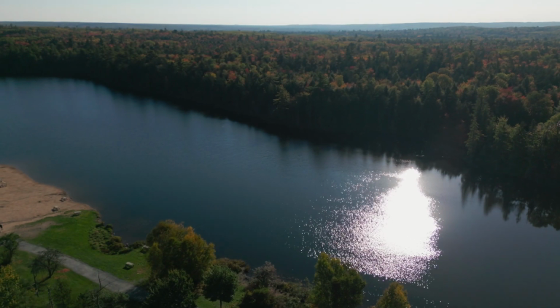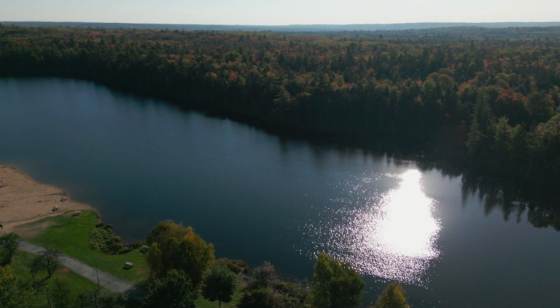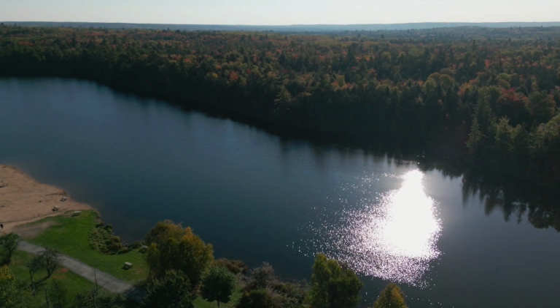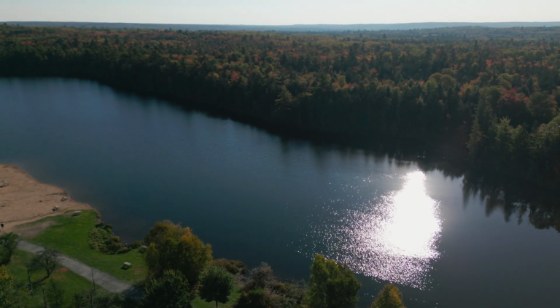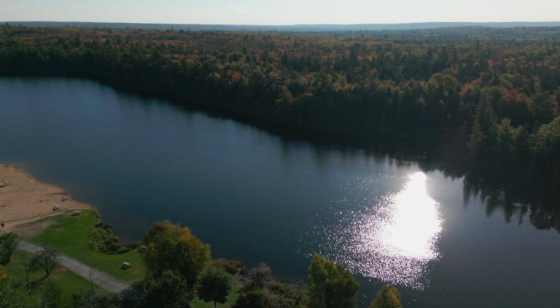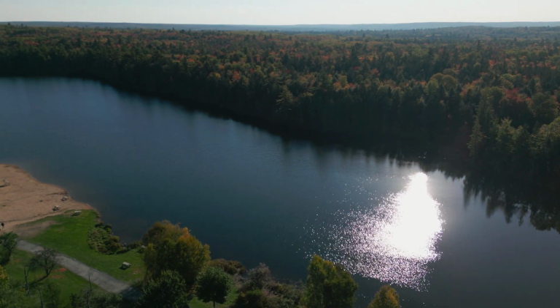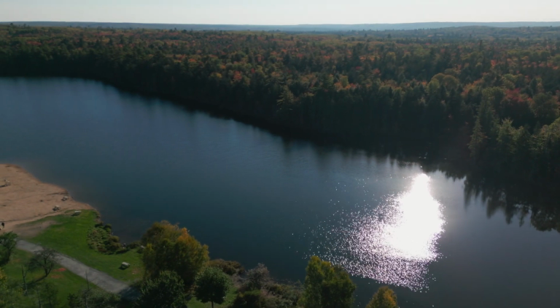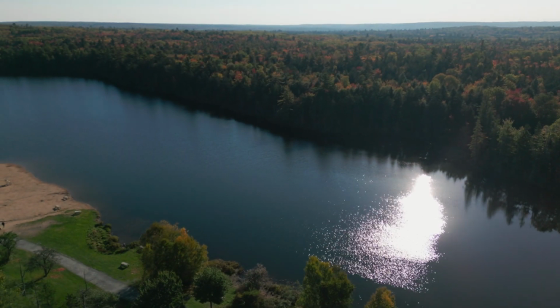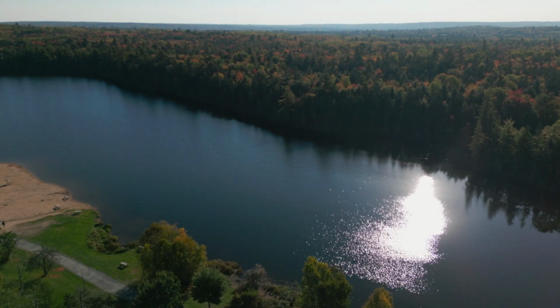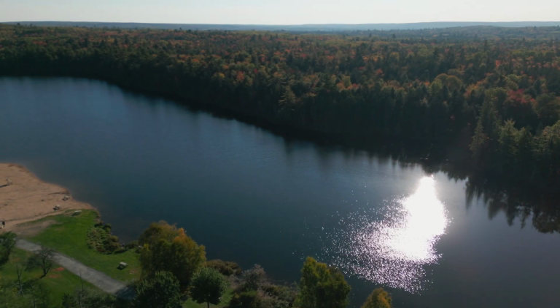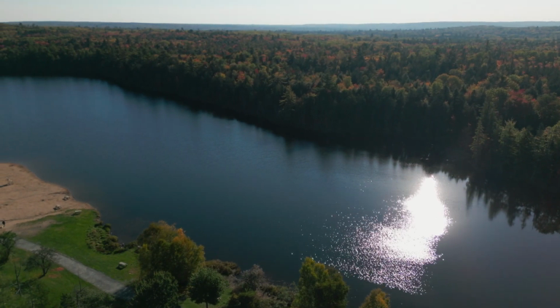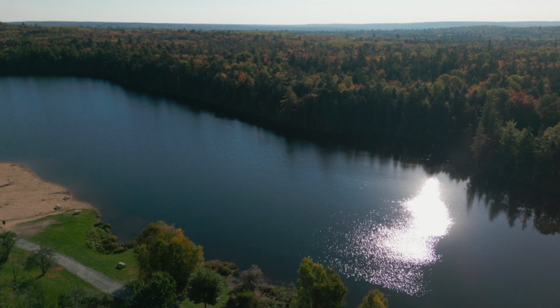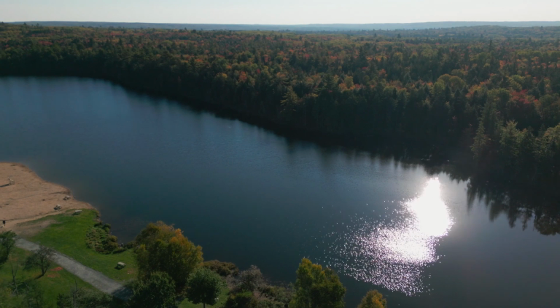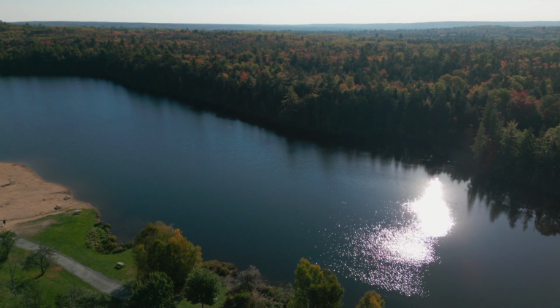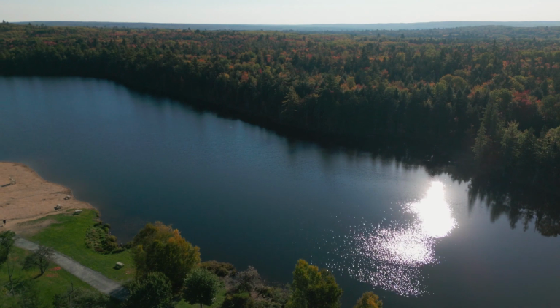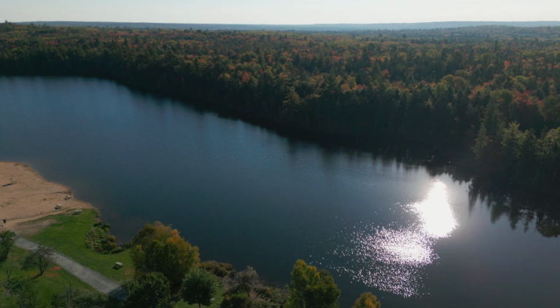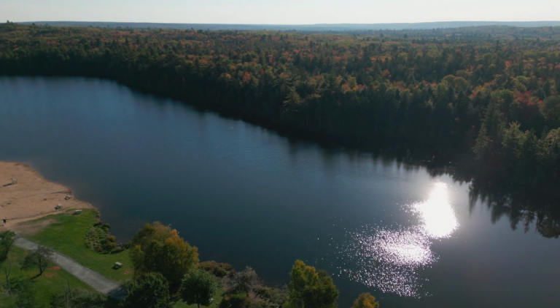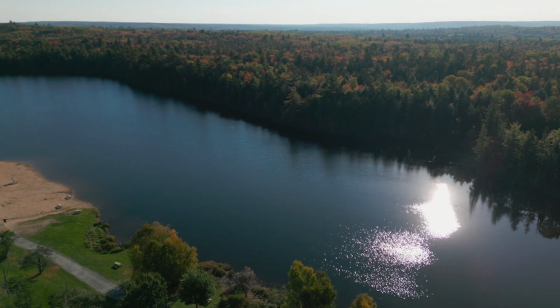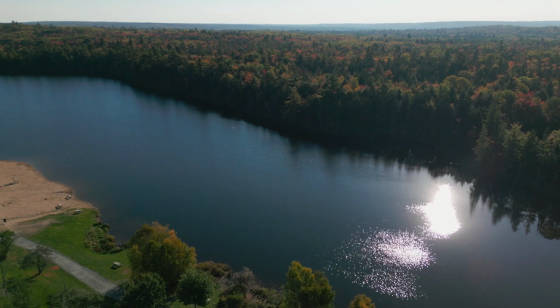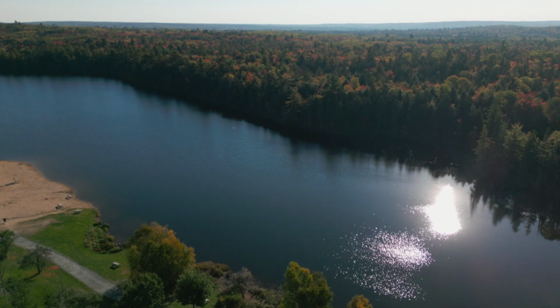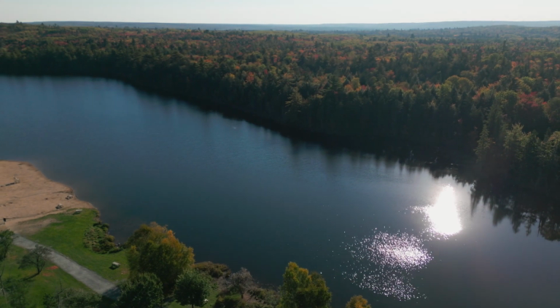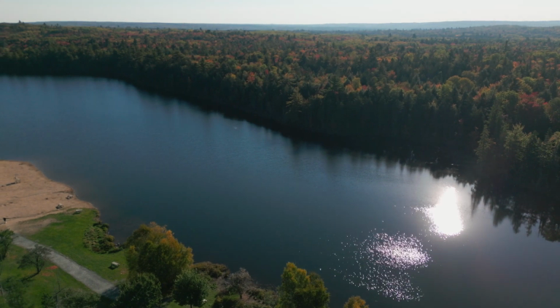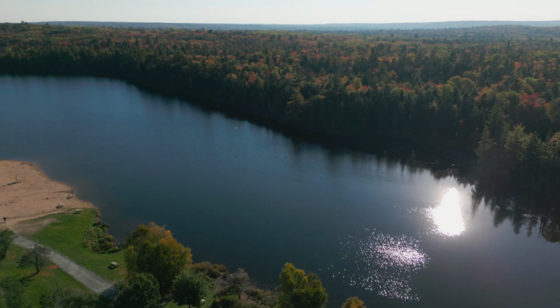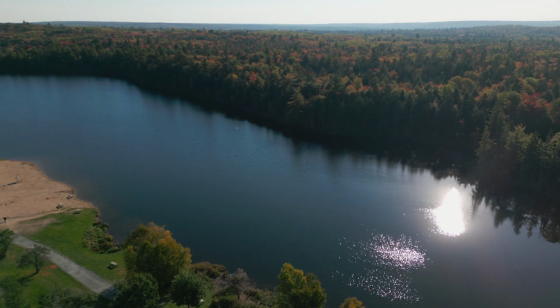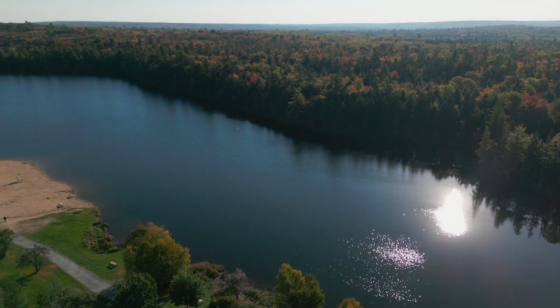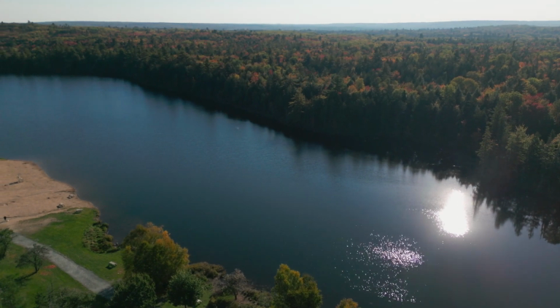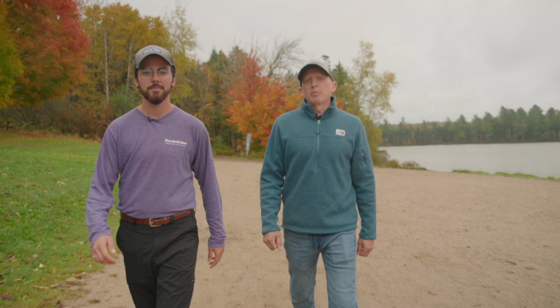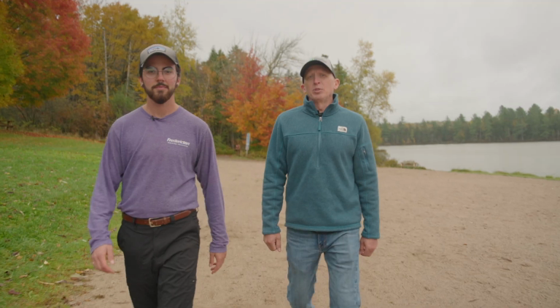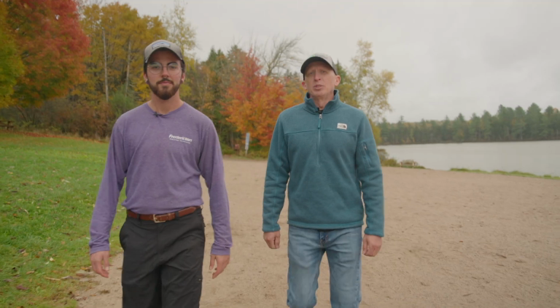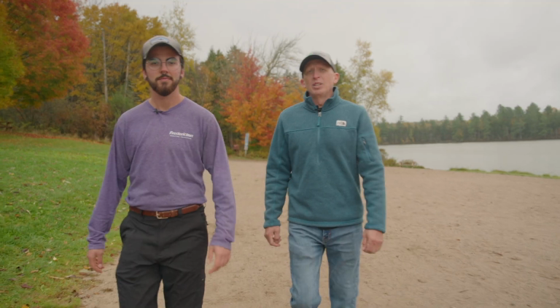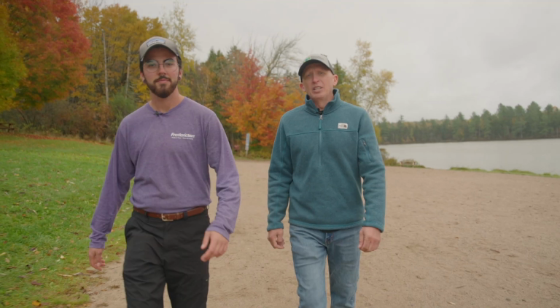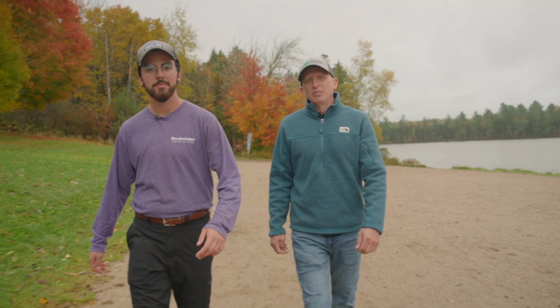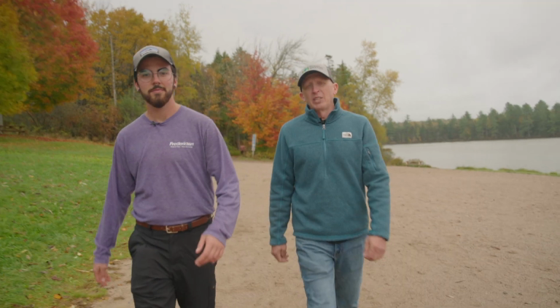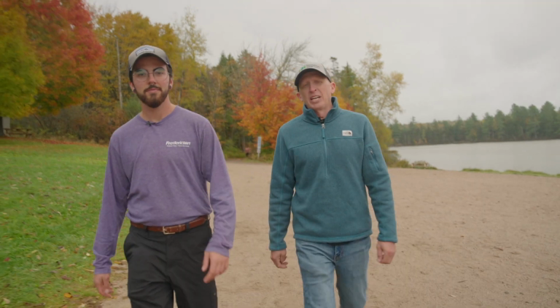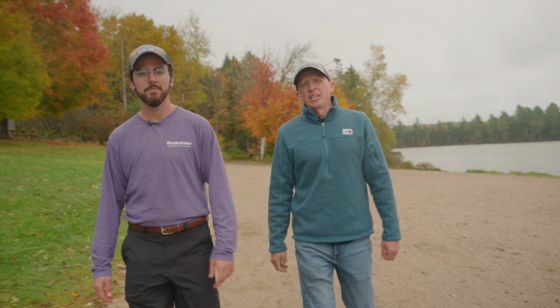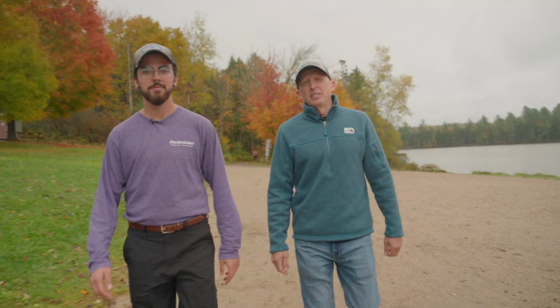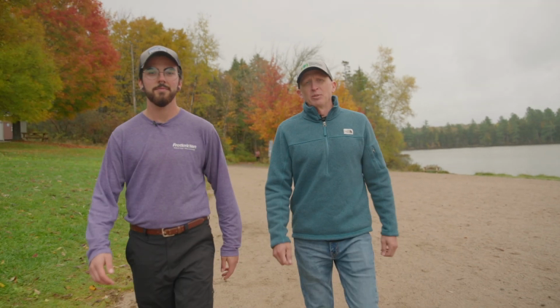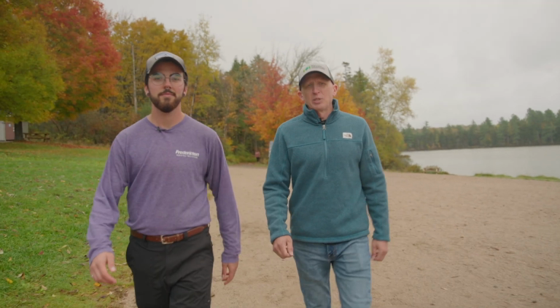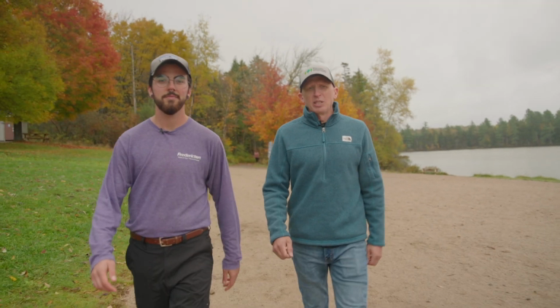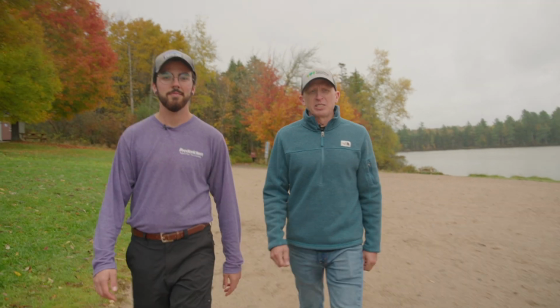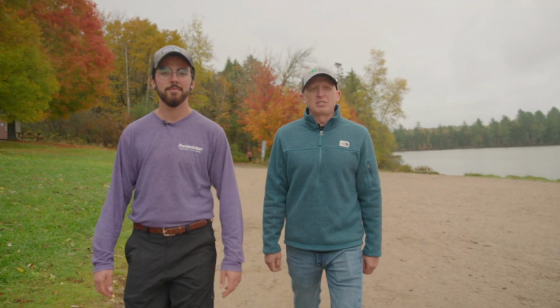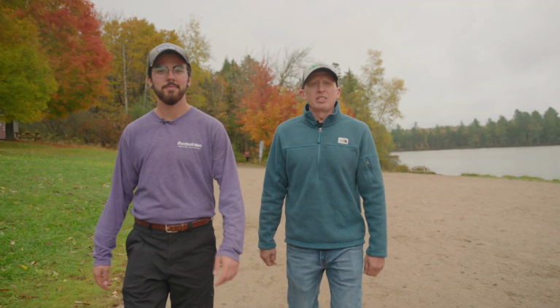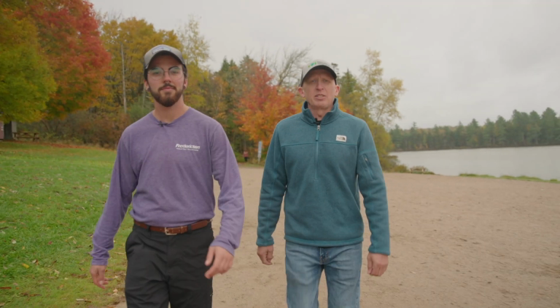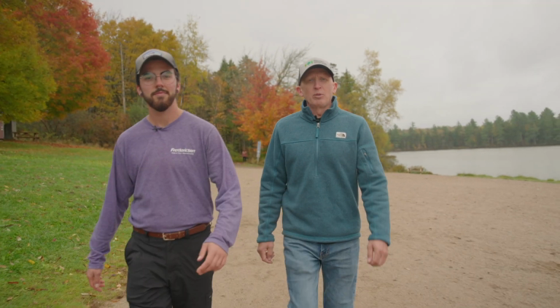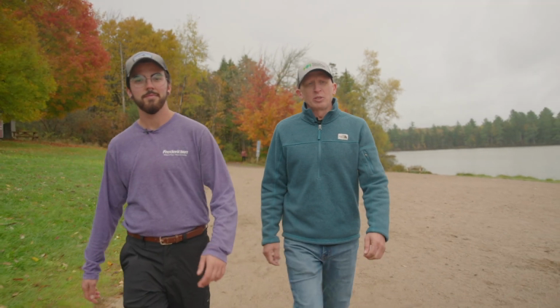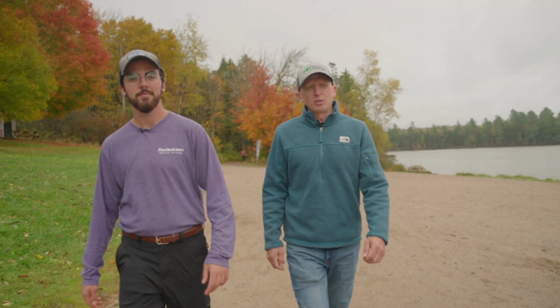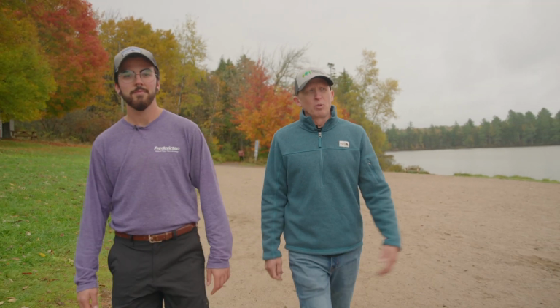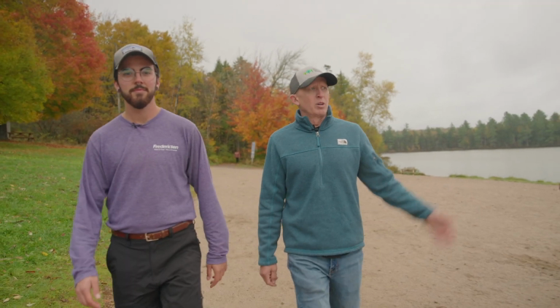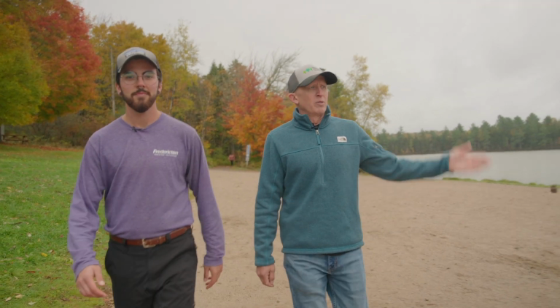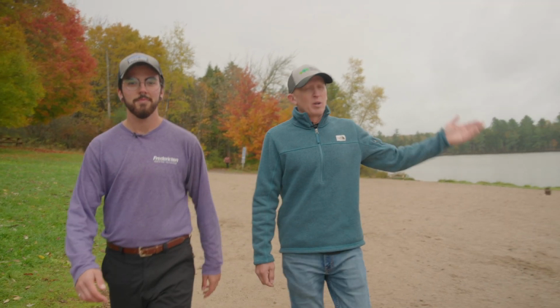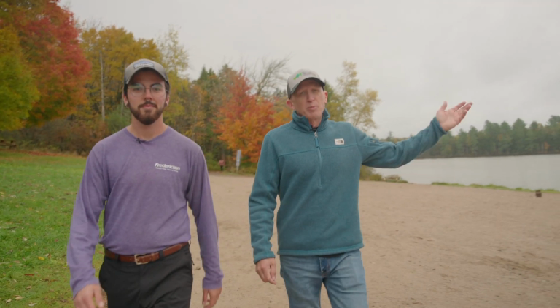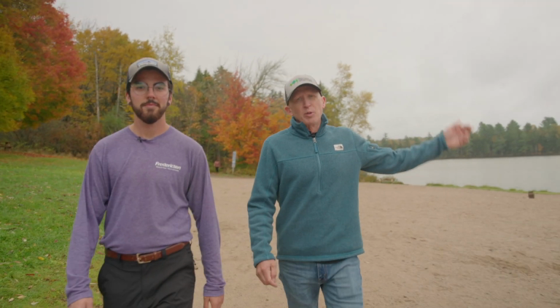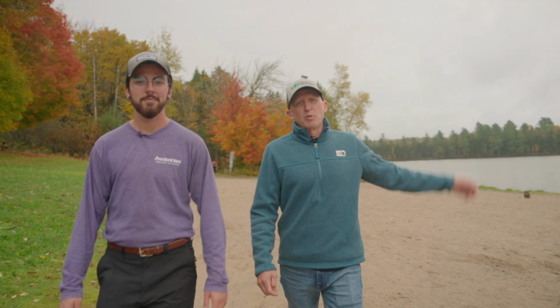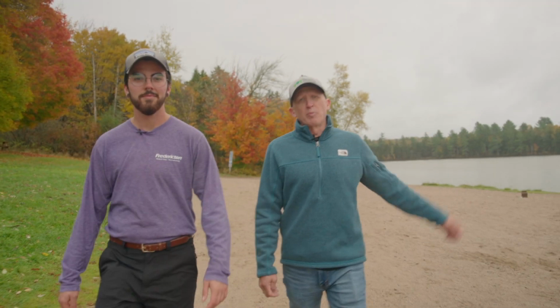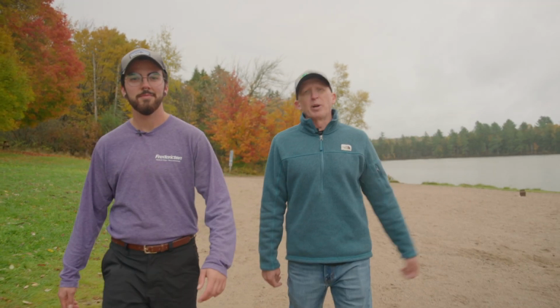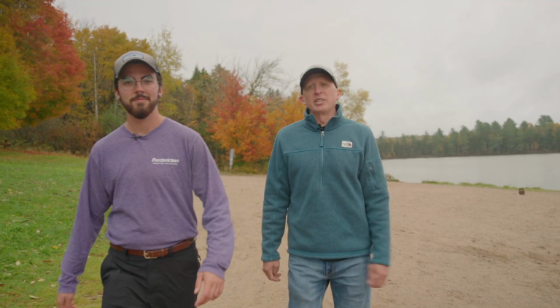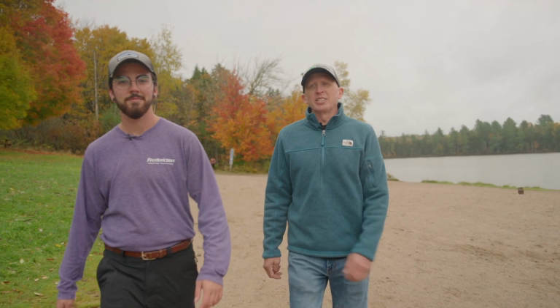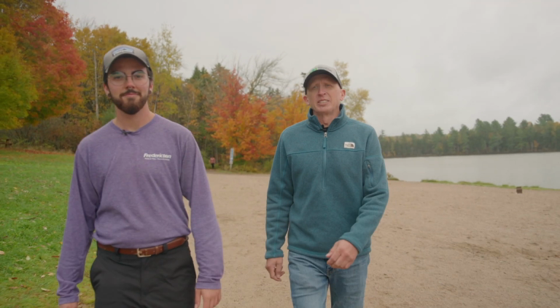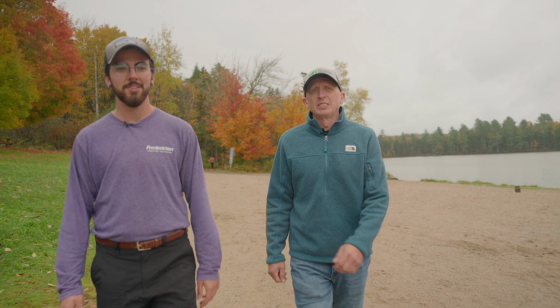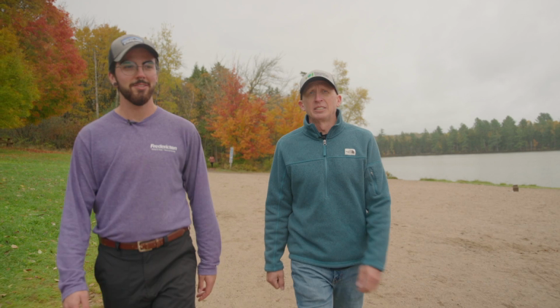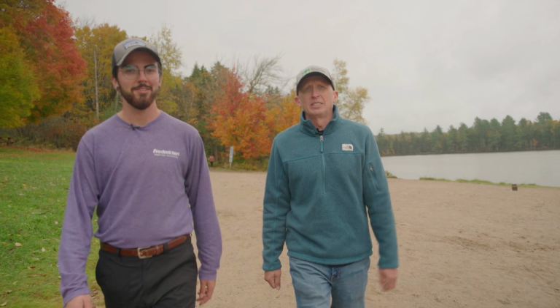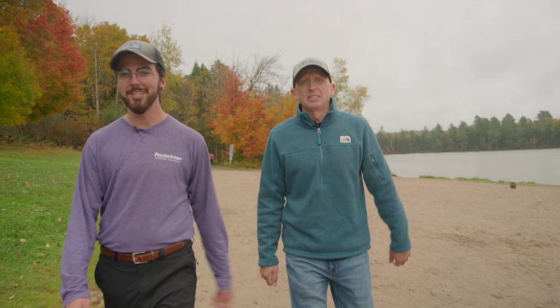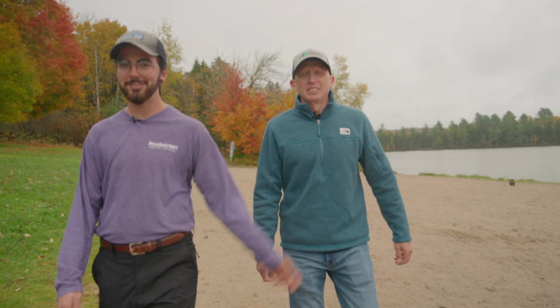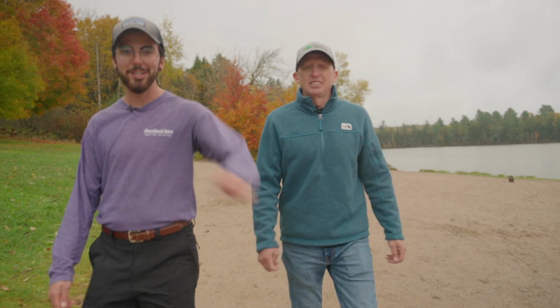In celebration of being named Forest Capital of Canada, we'd like to take you on a tour of our beautiful park. Let's go.